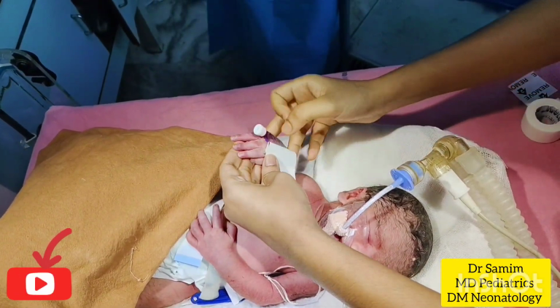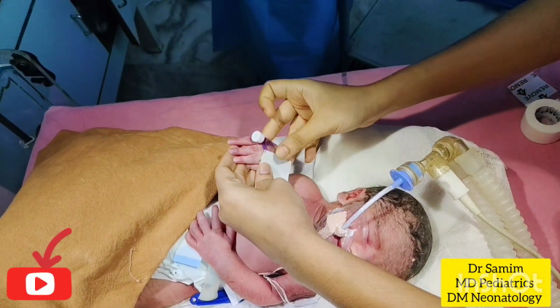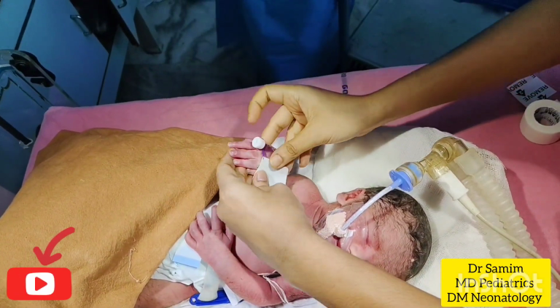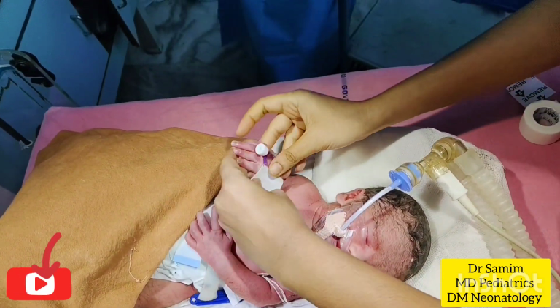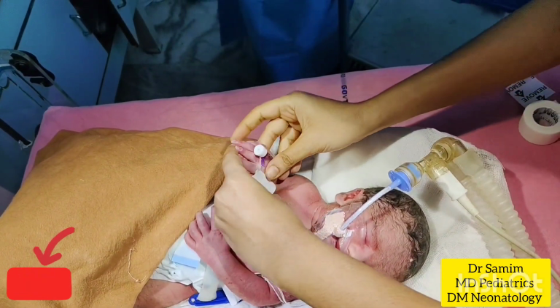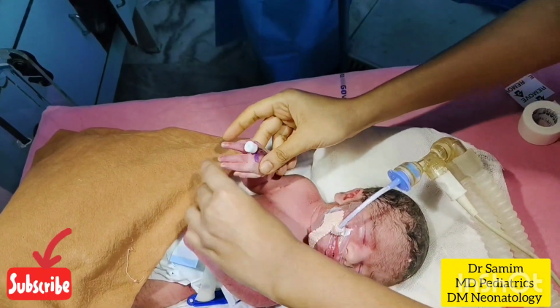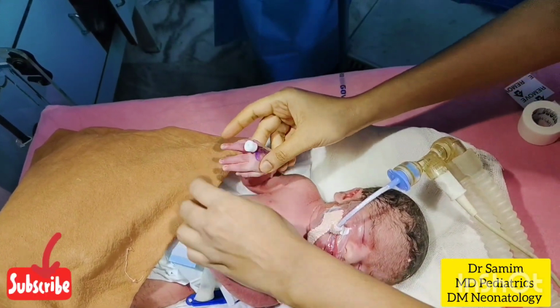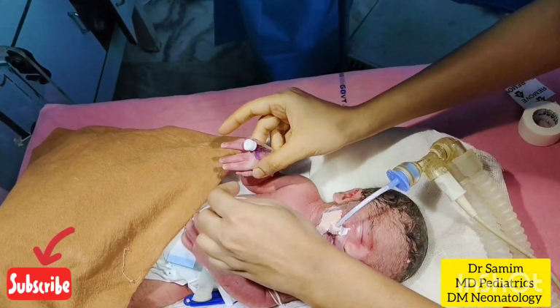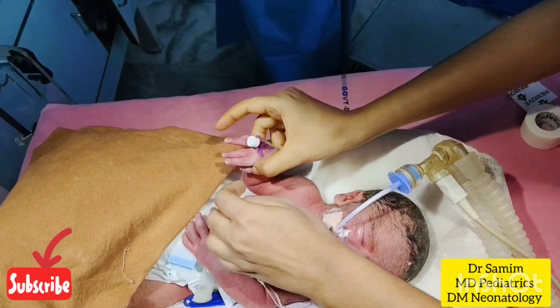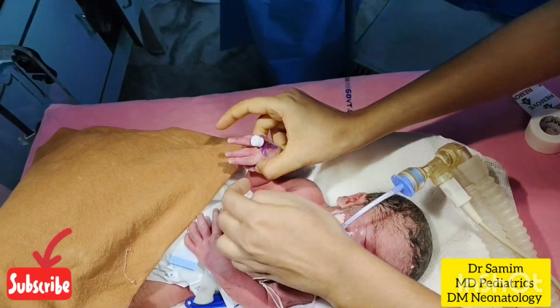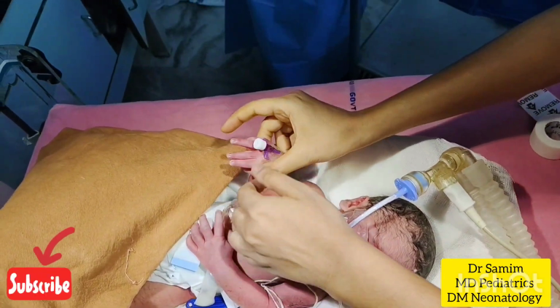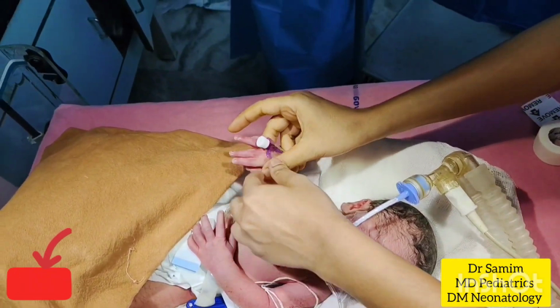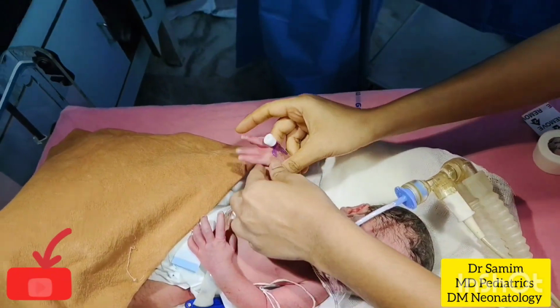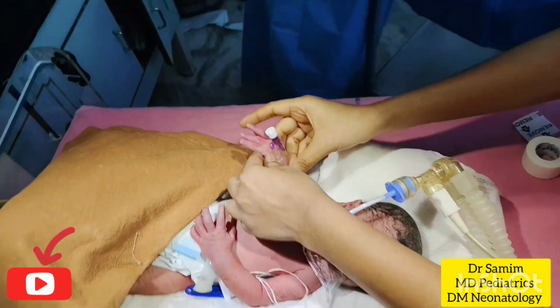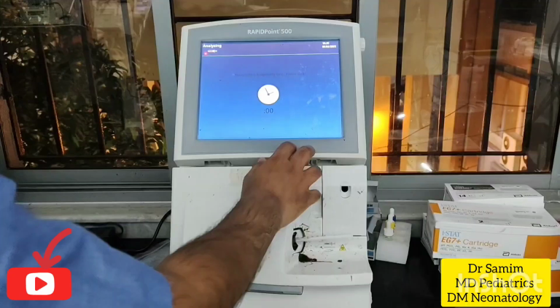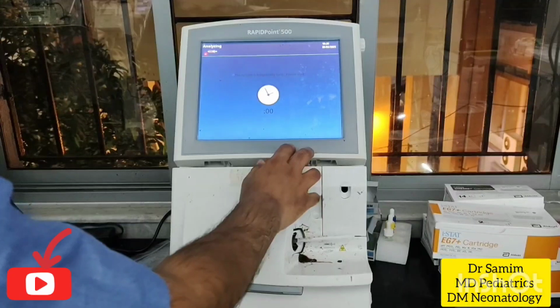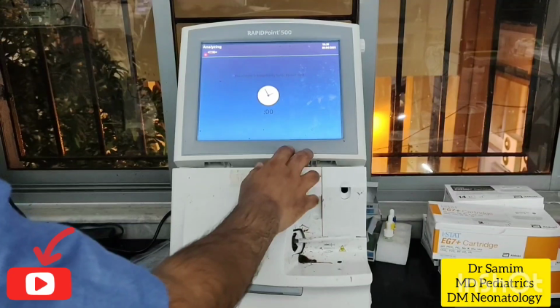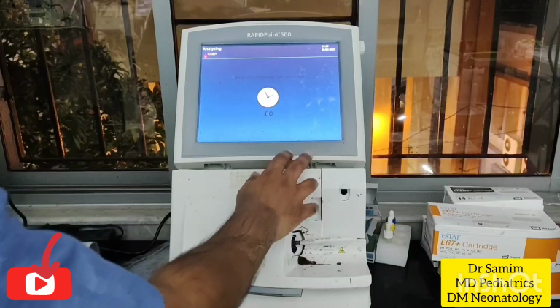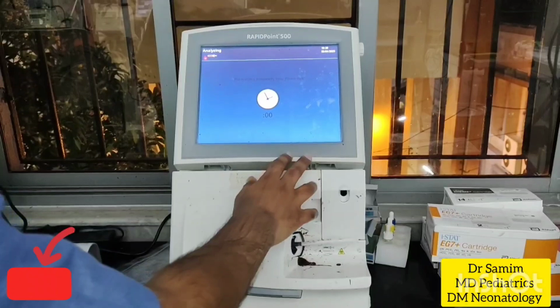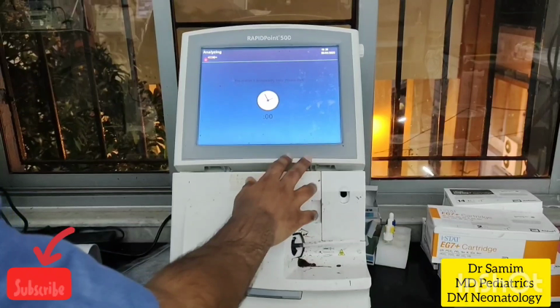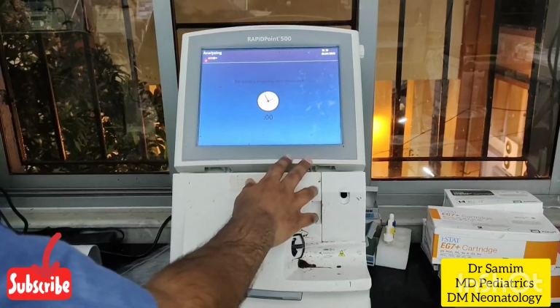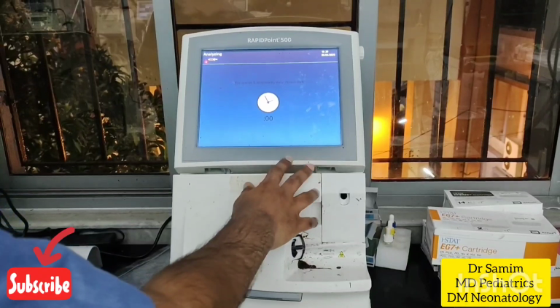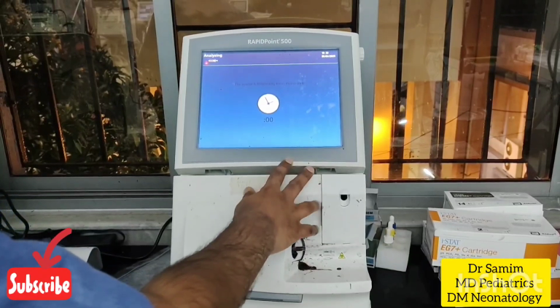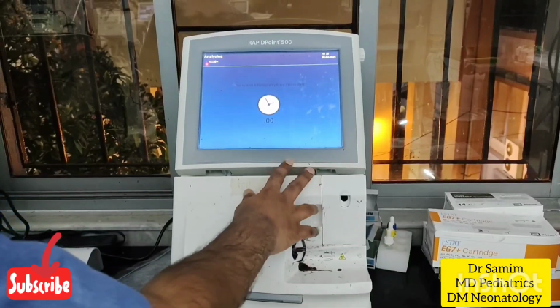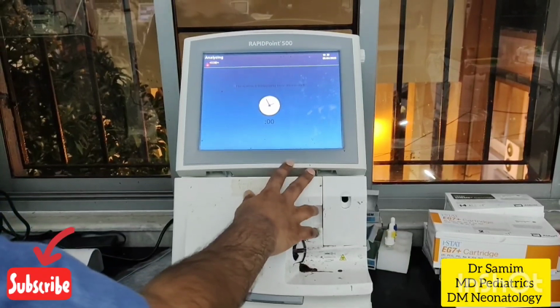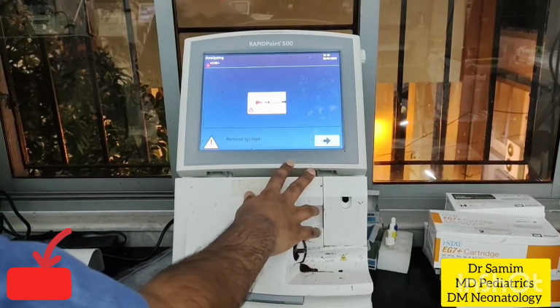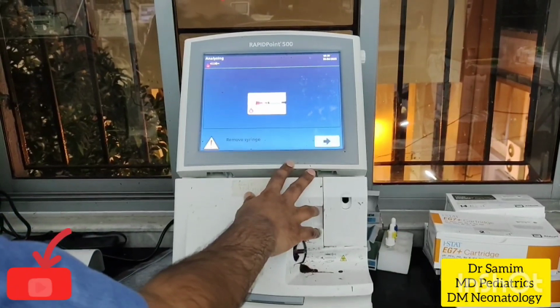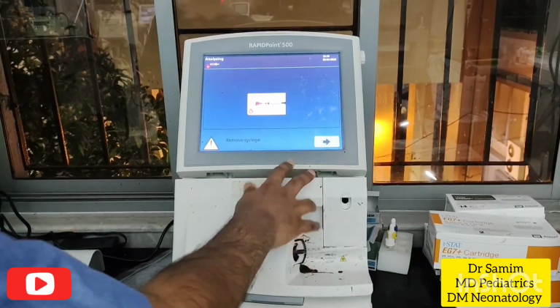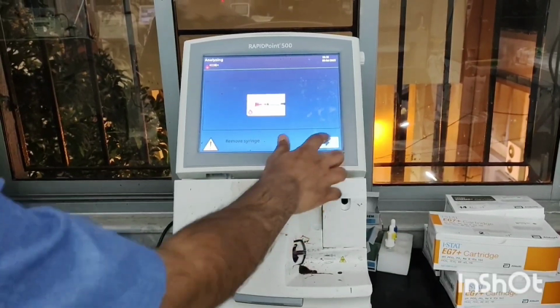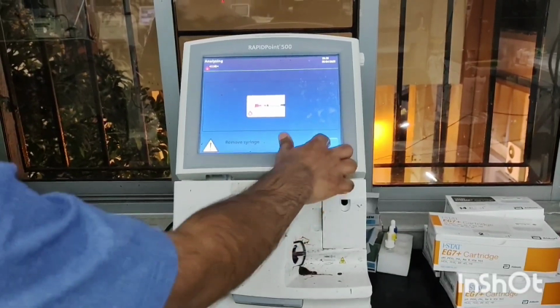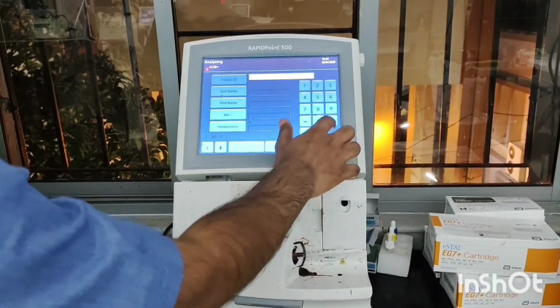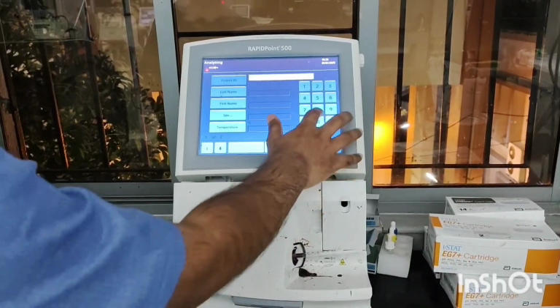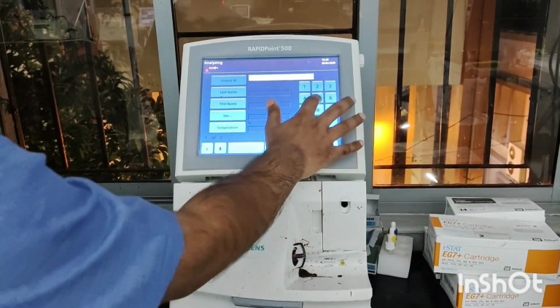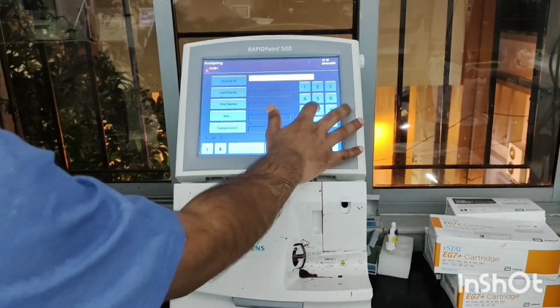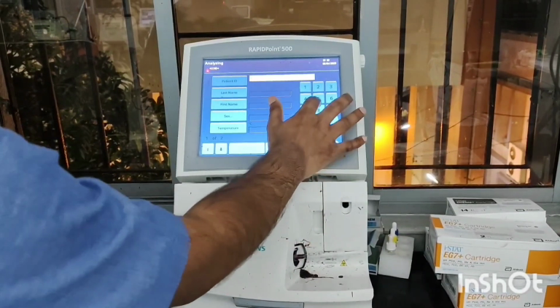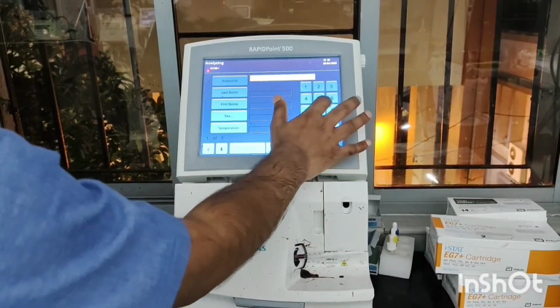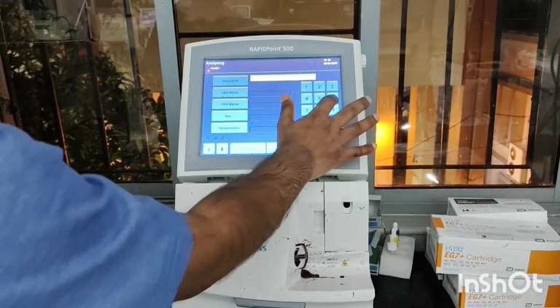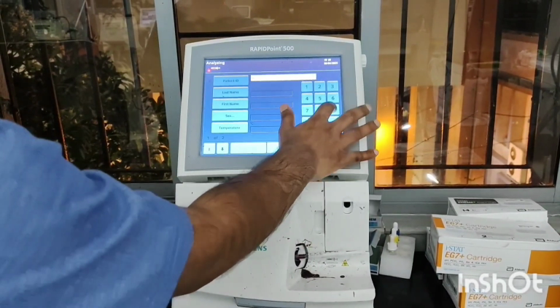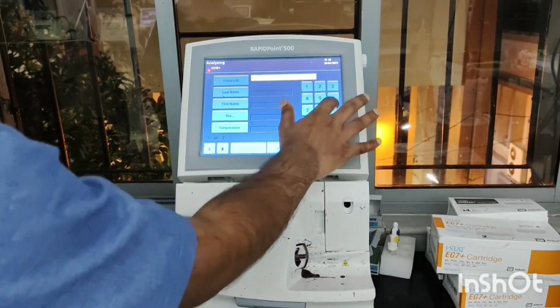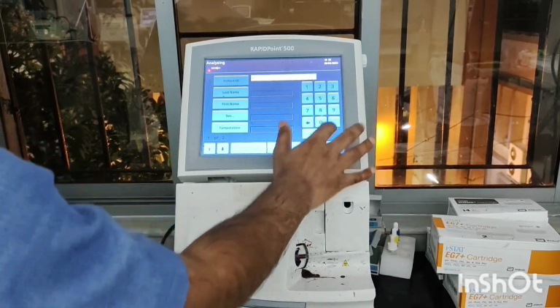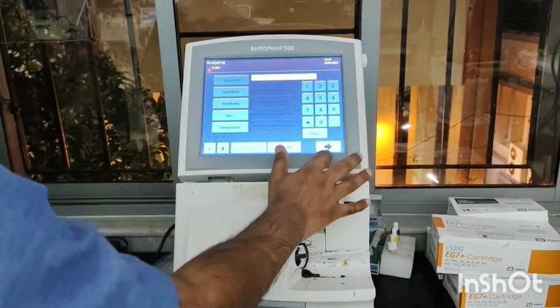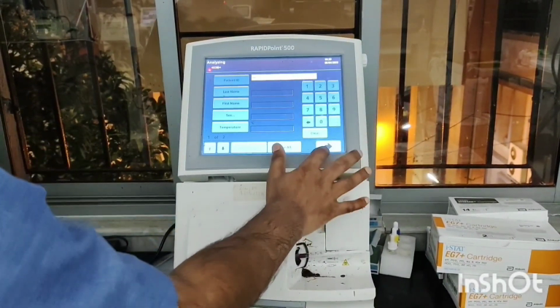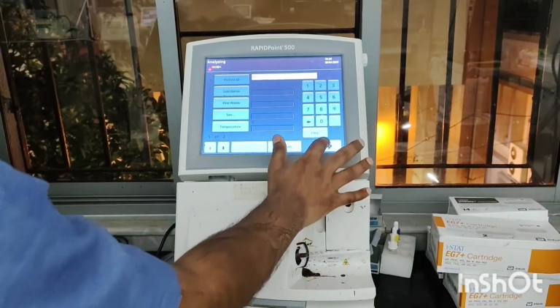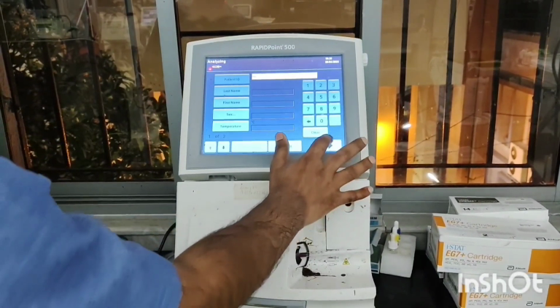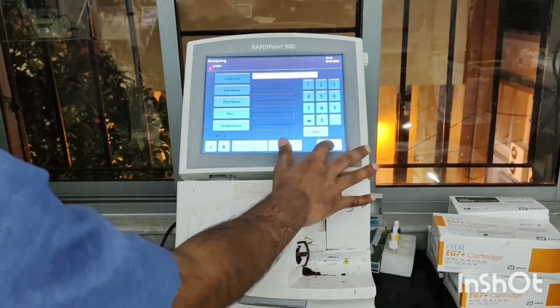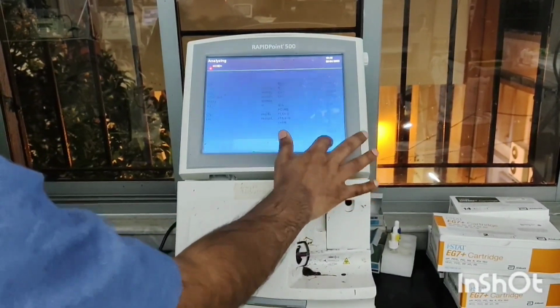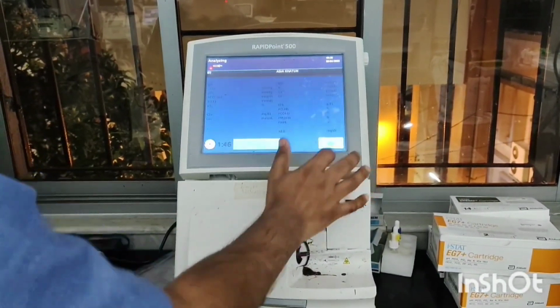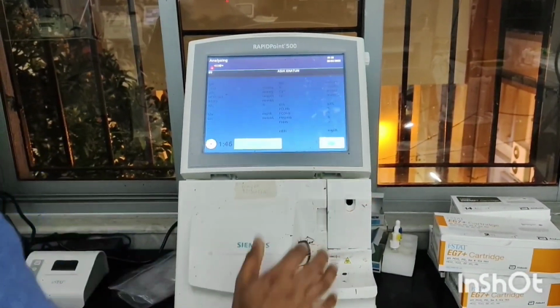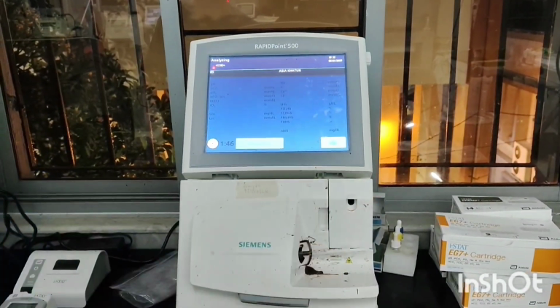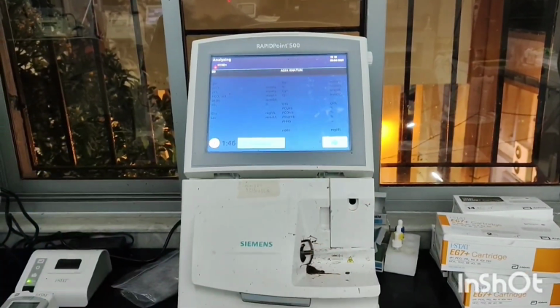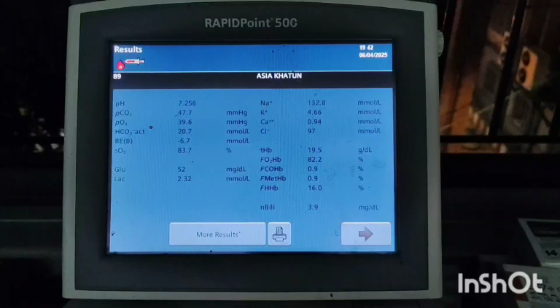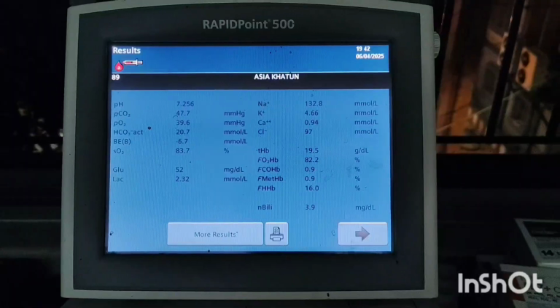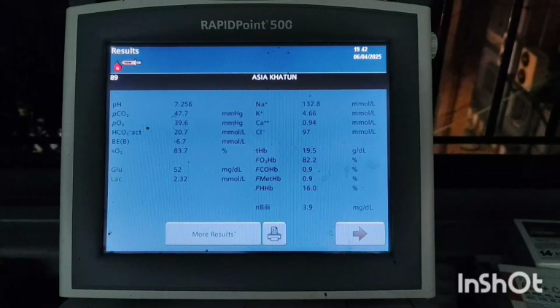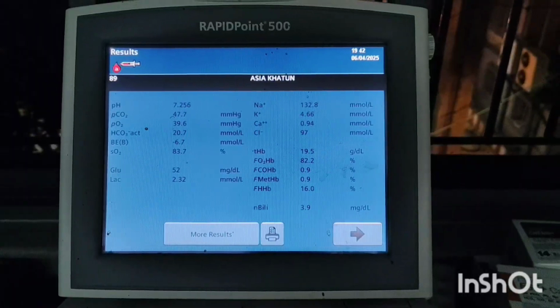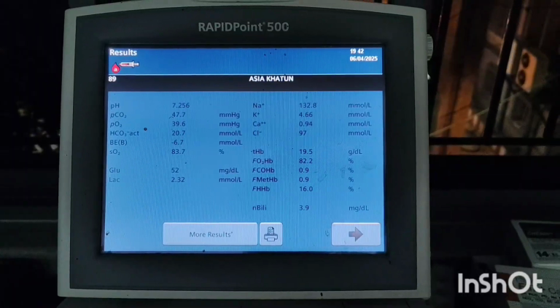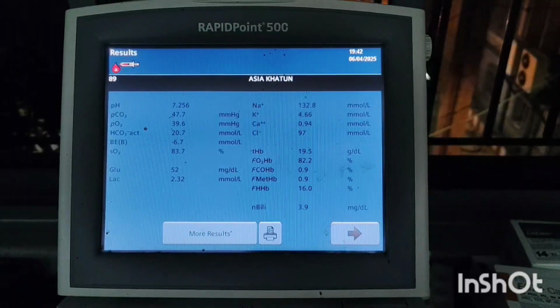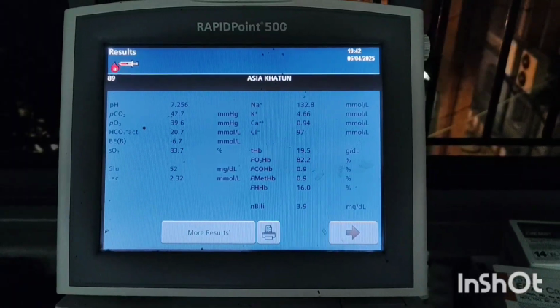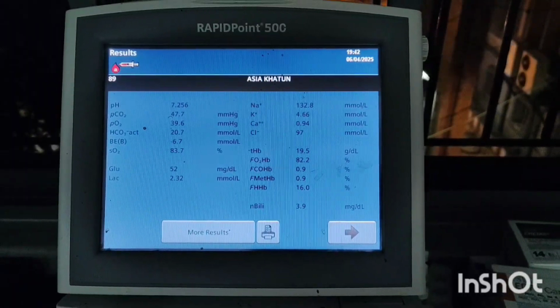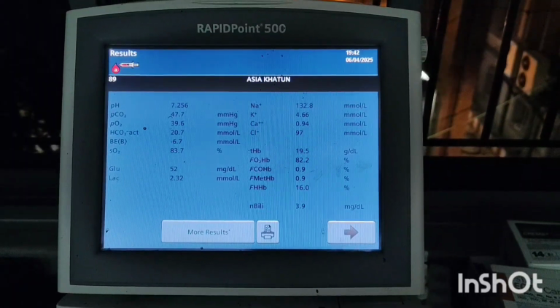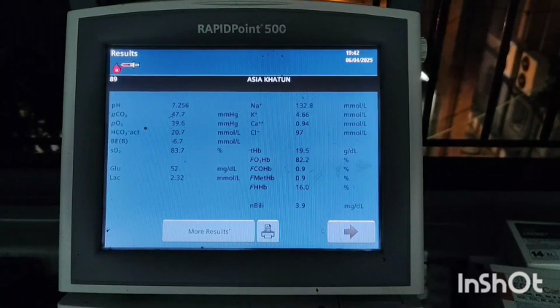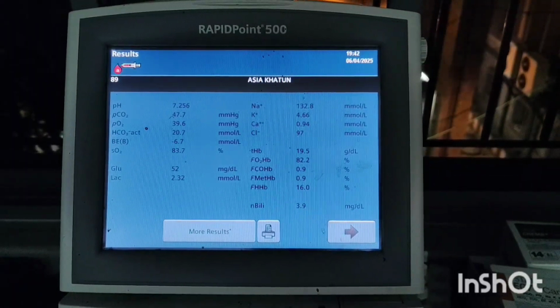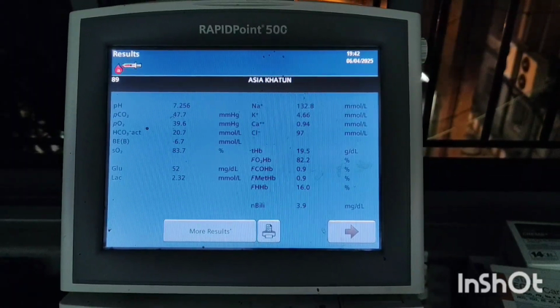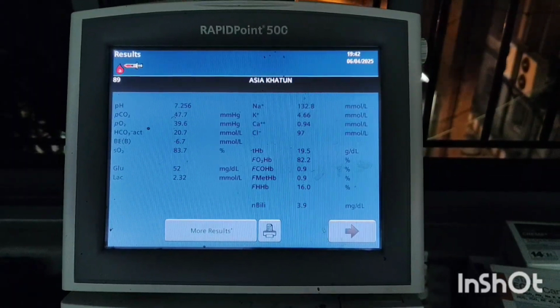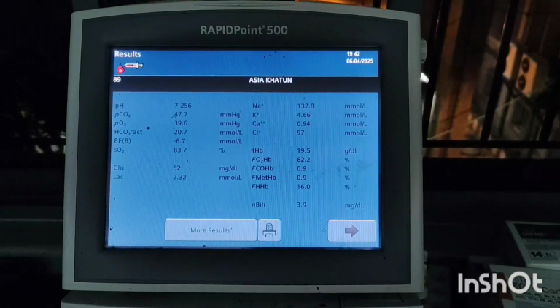Now I am doing blood gas analysis in a rapid point-of-care device to assess pH, PCO2, base deficit, hematocrit, and electrolytes.